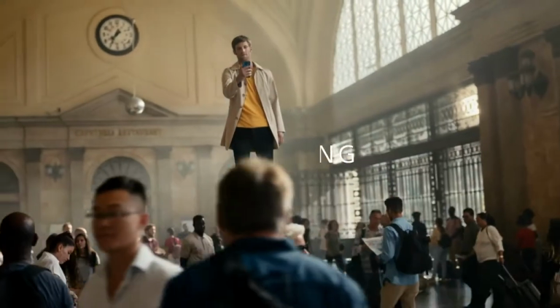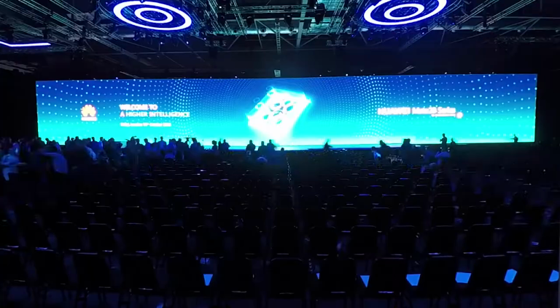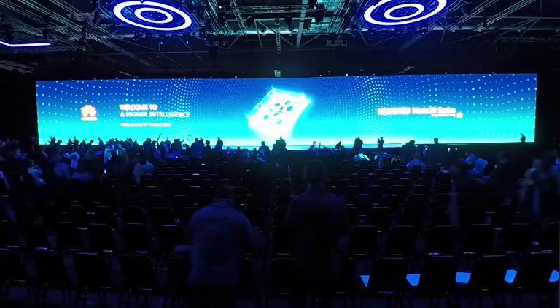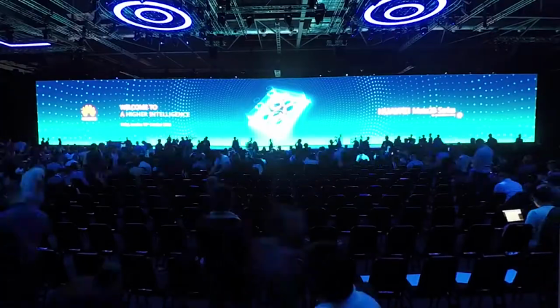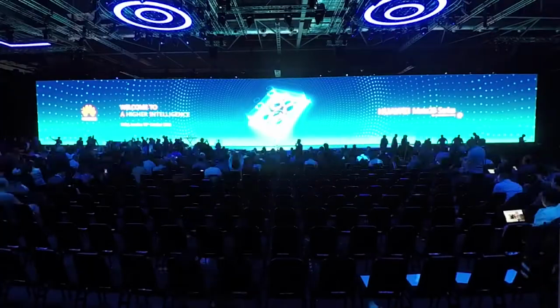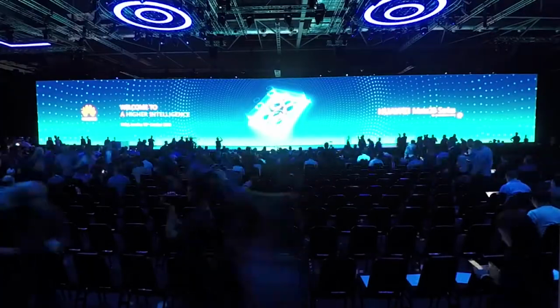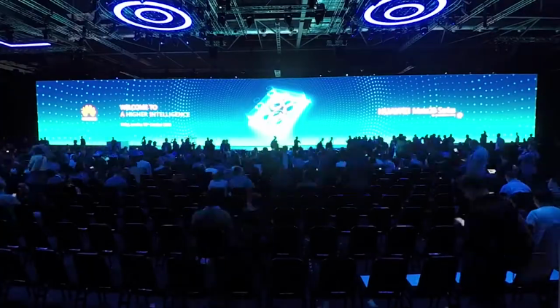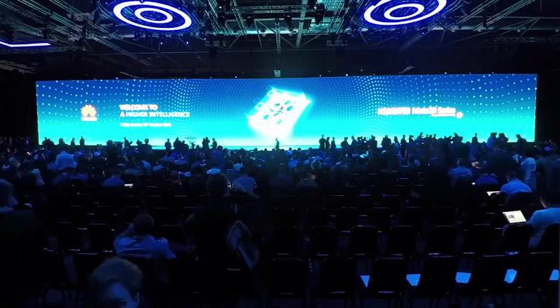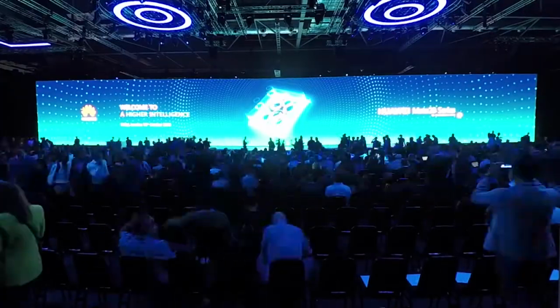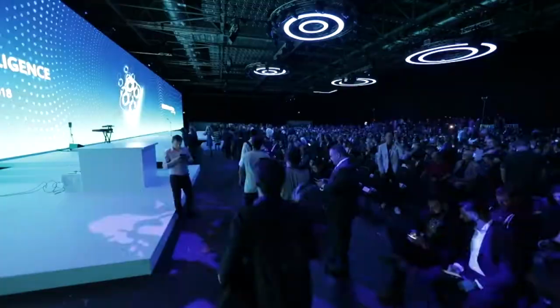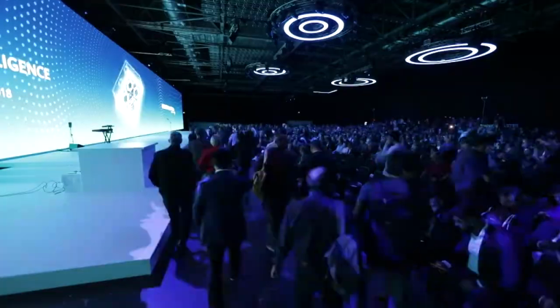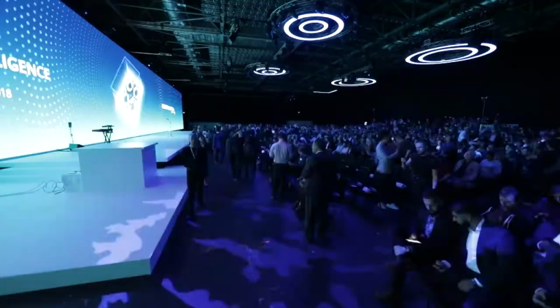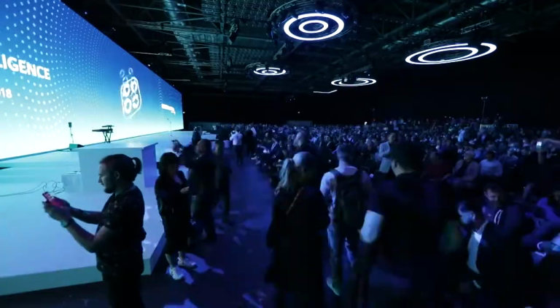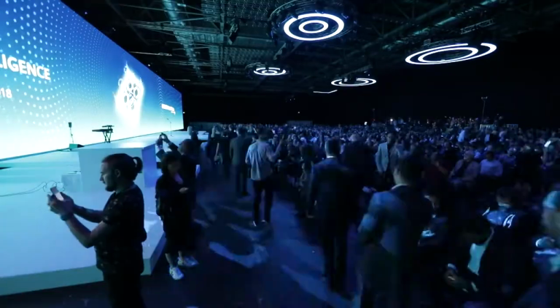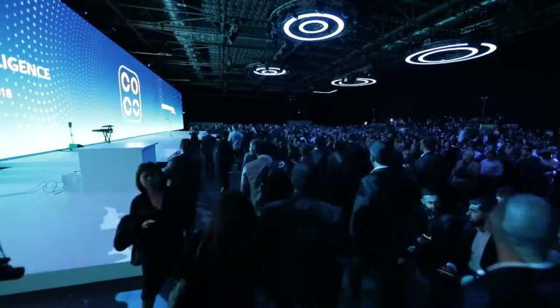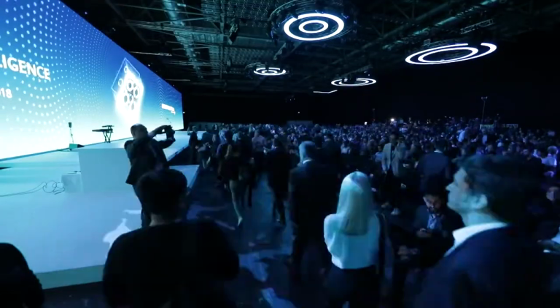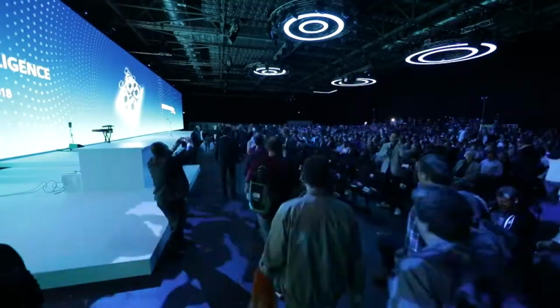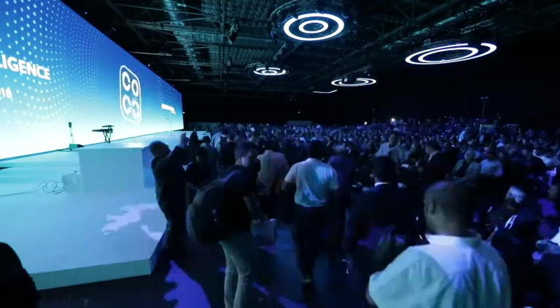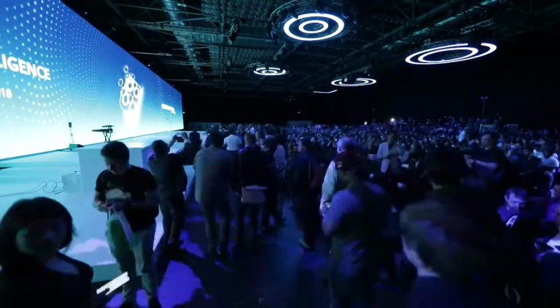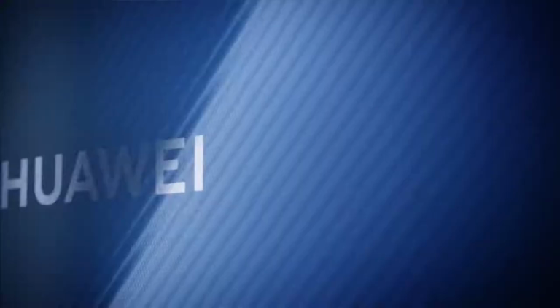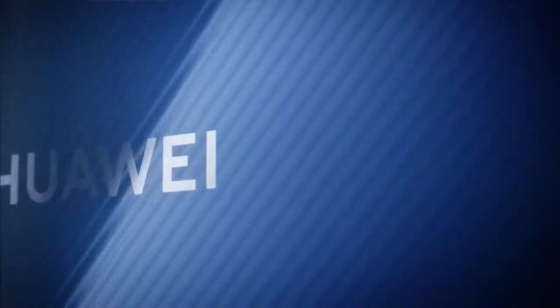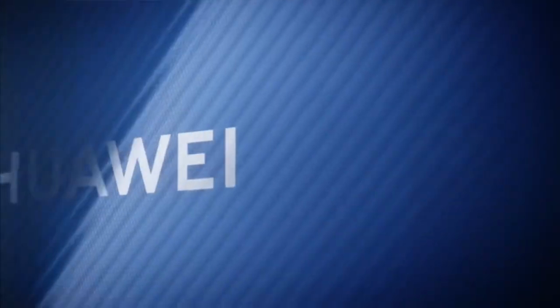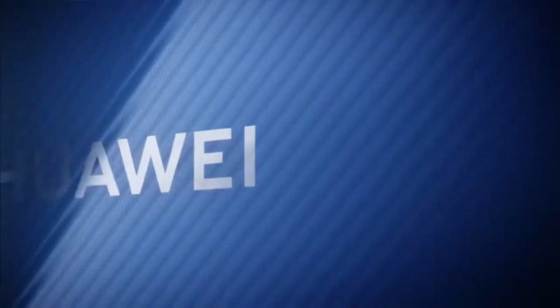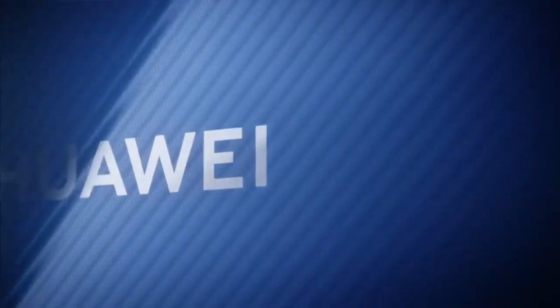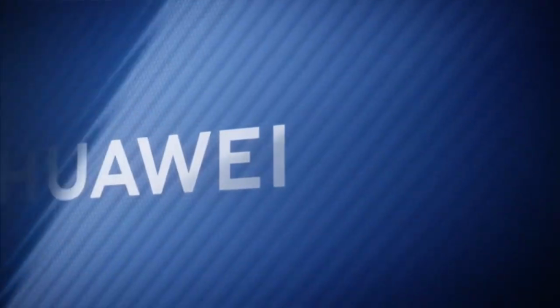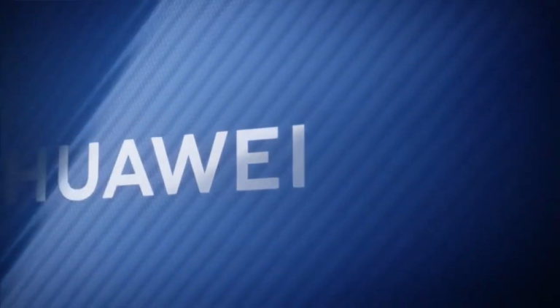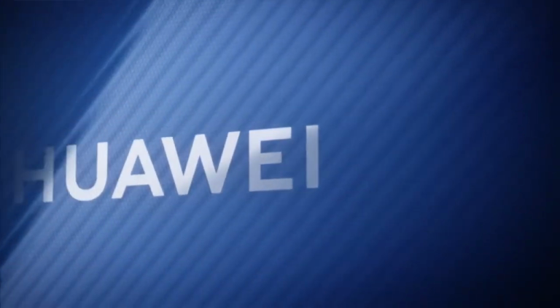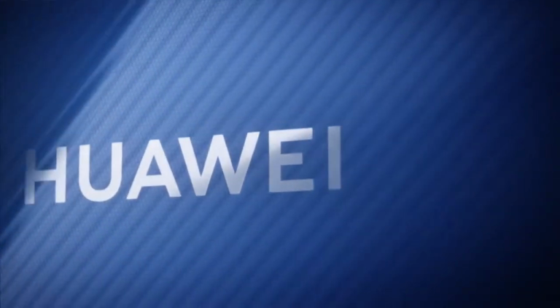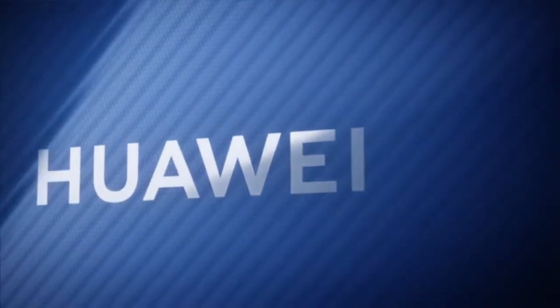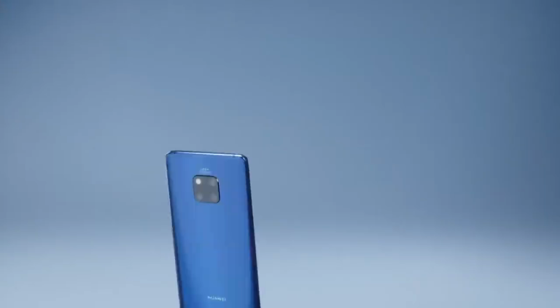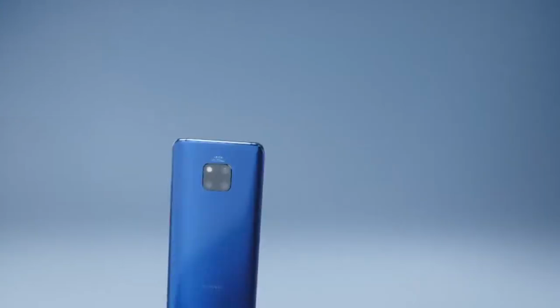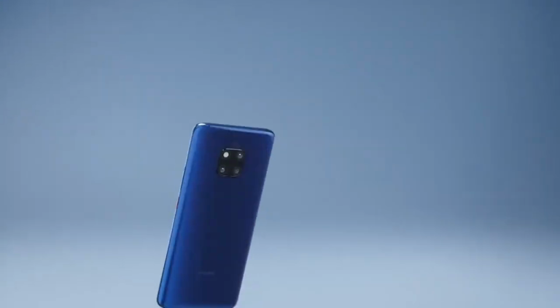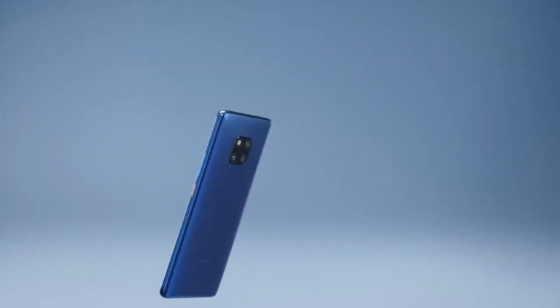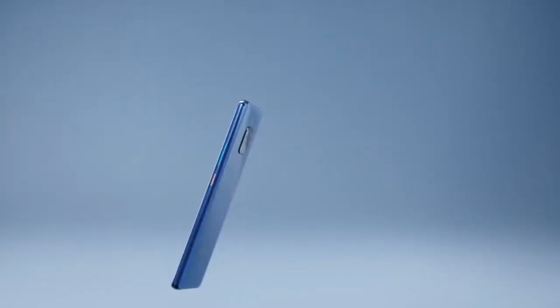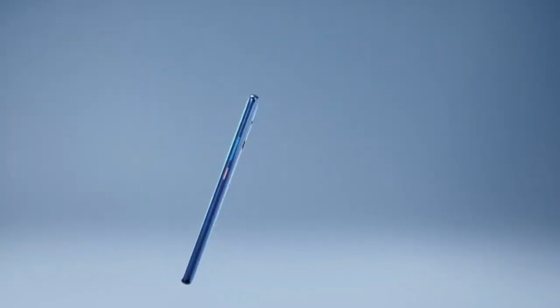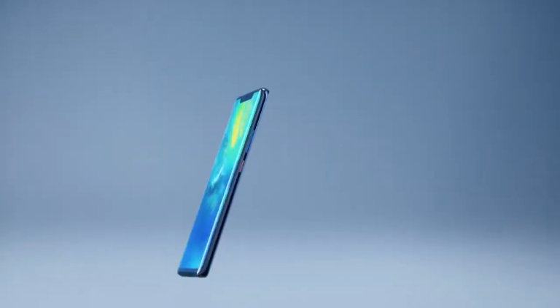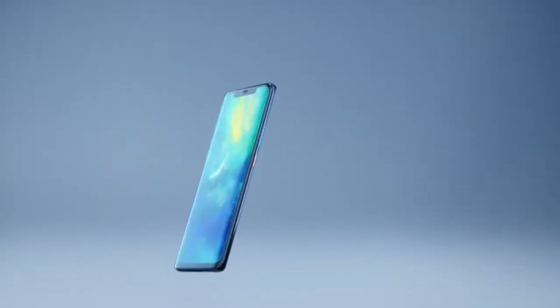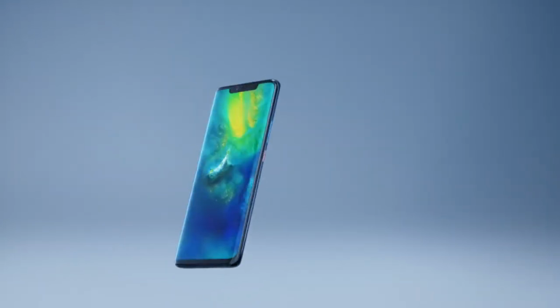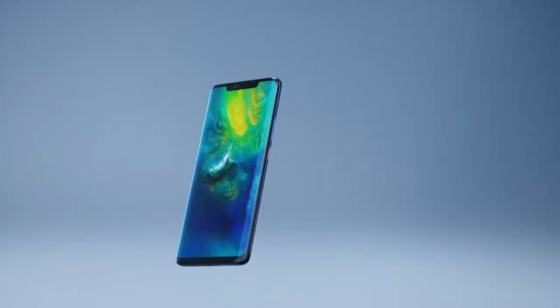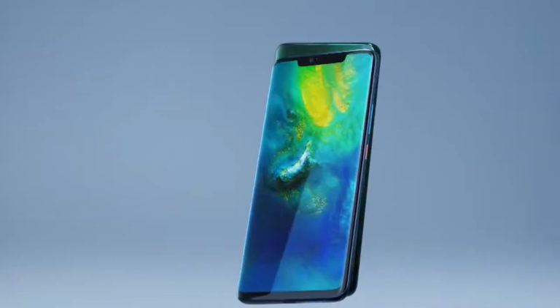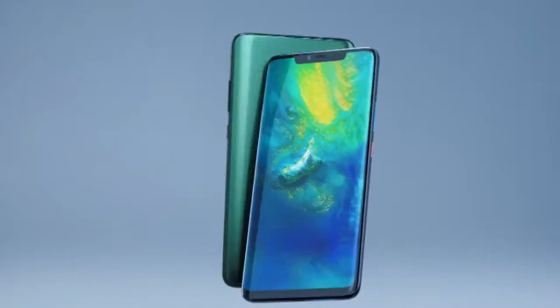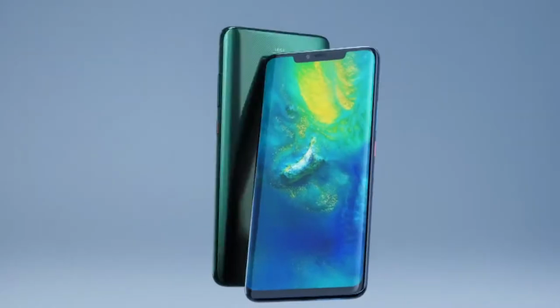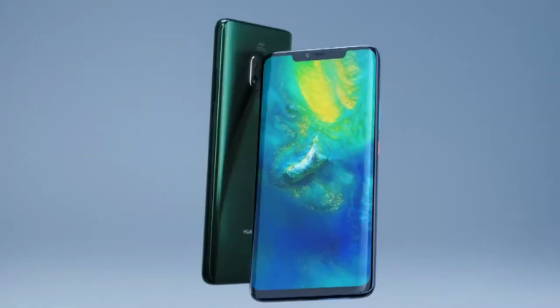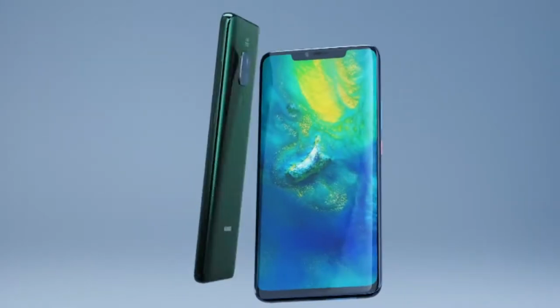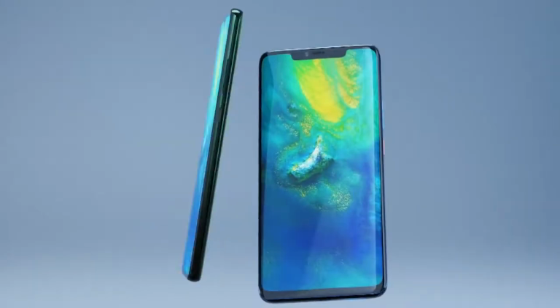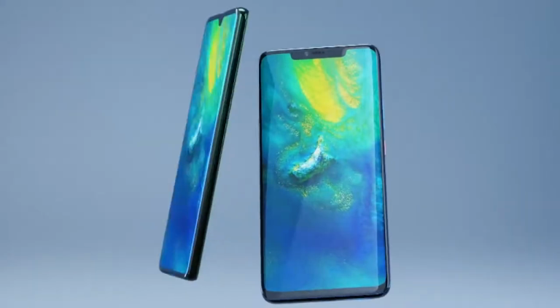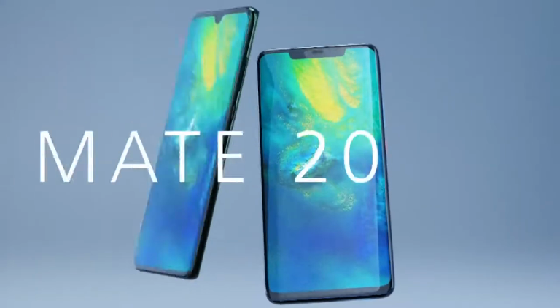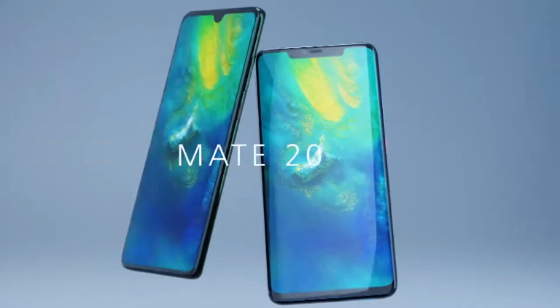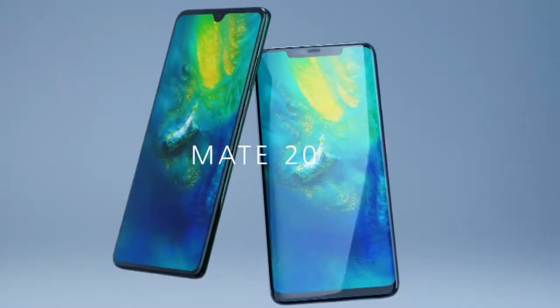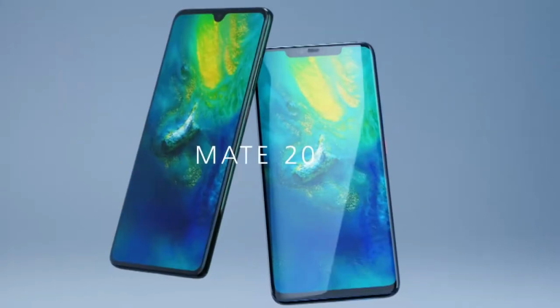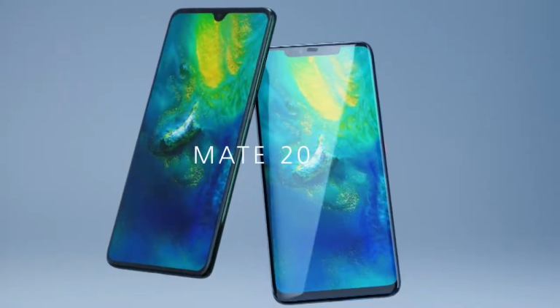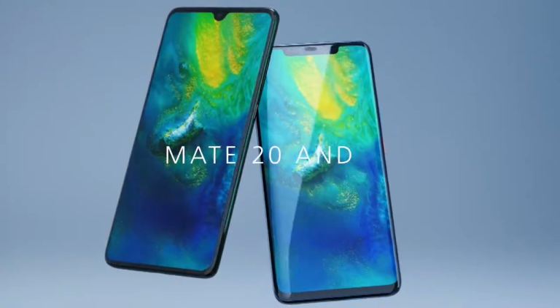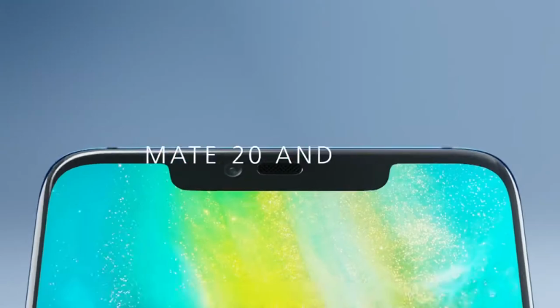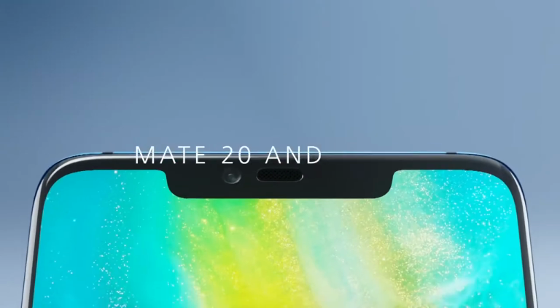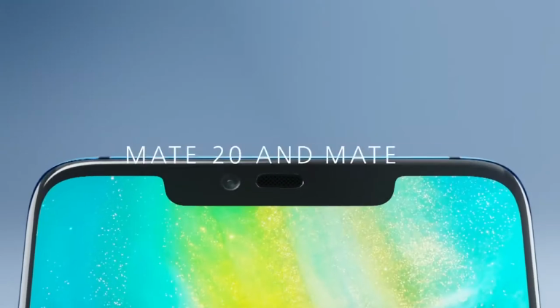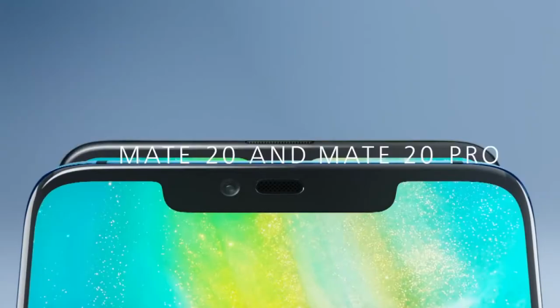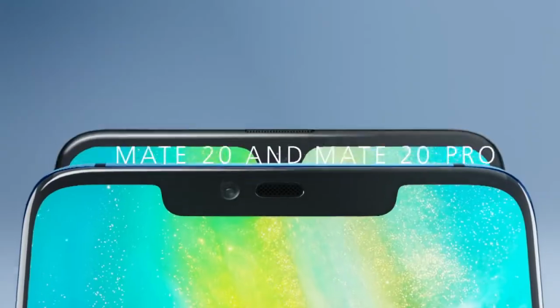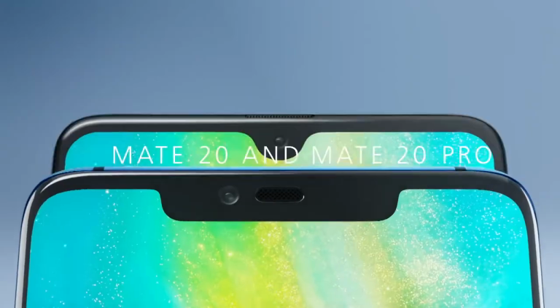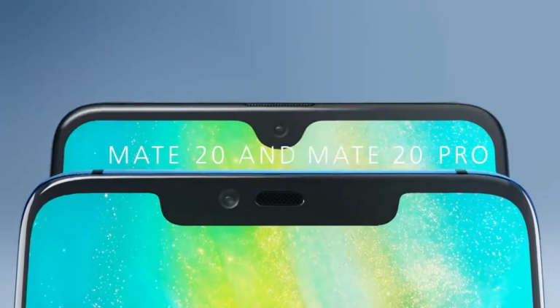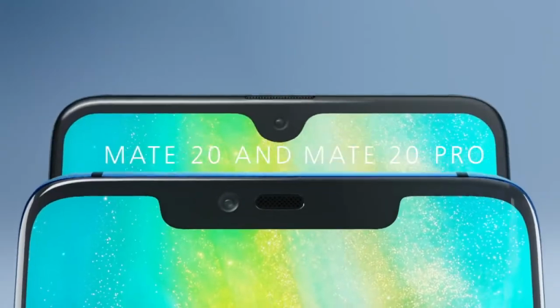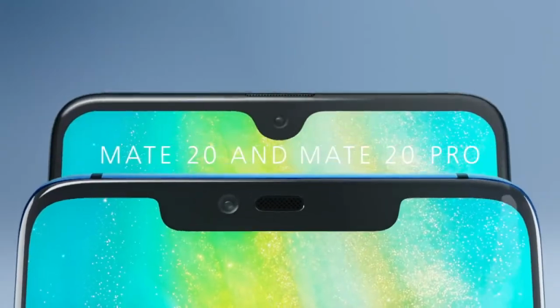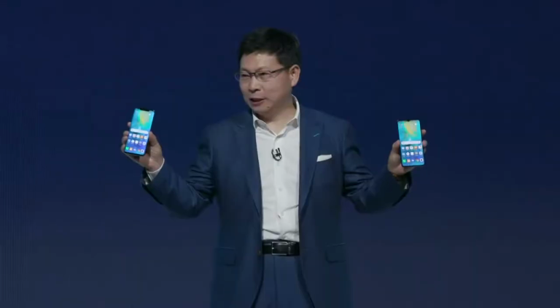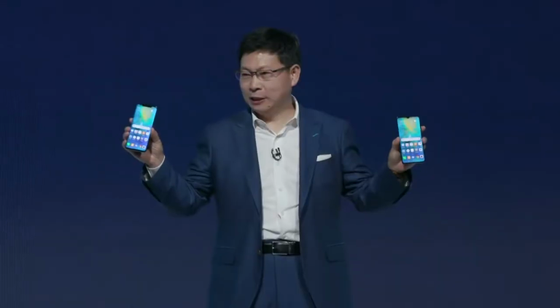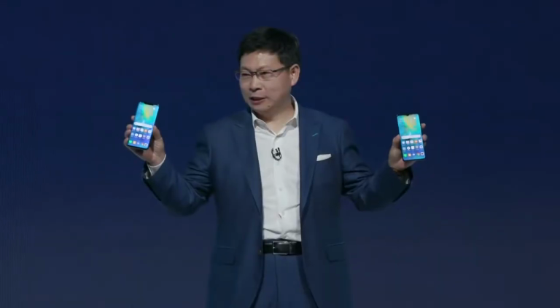Today we will bring the most powerful and intelligent Mate Air. This is the Huawei Mate 20 and Mate 20 Pro.